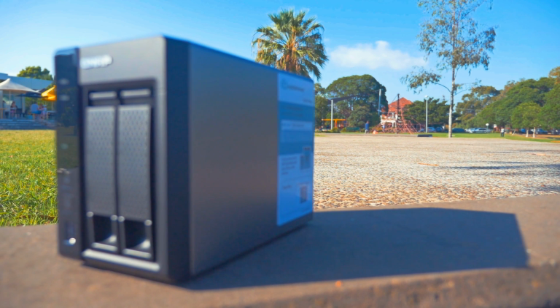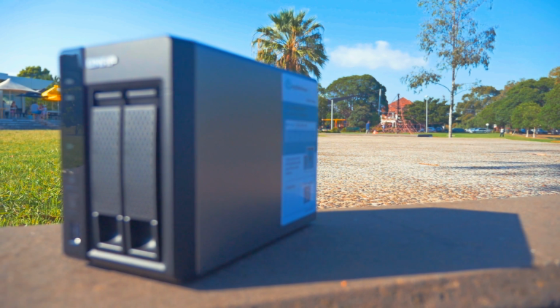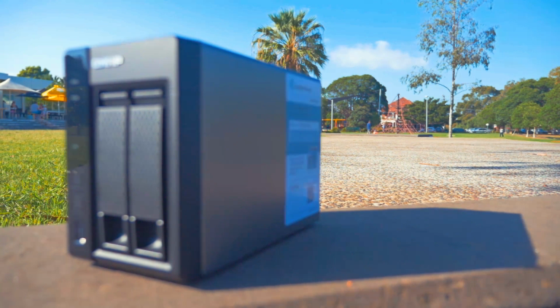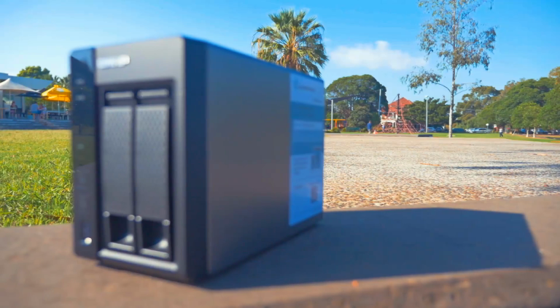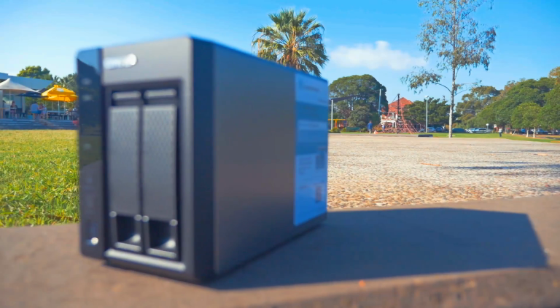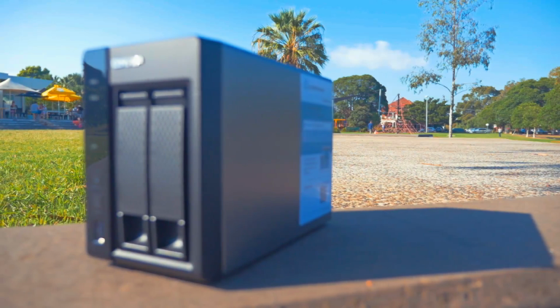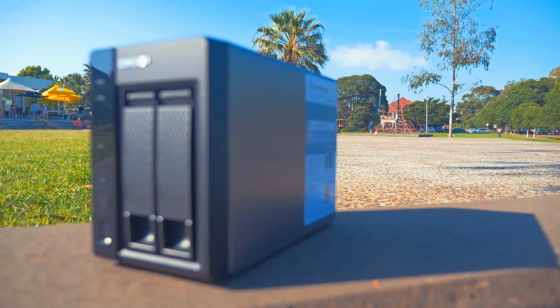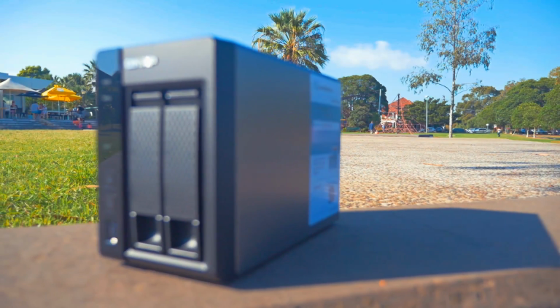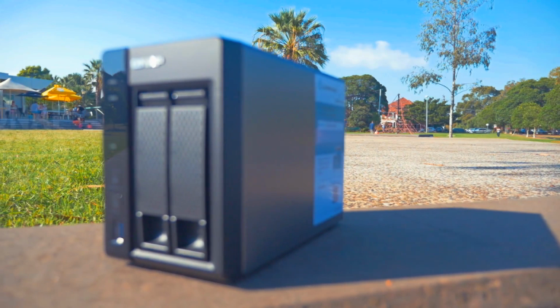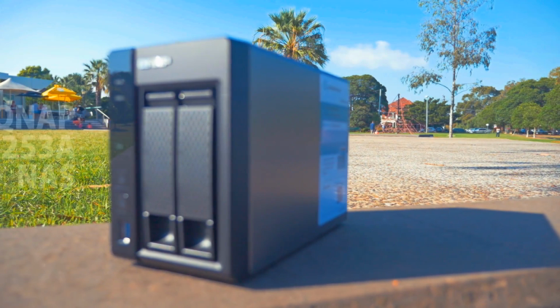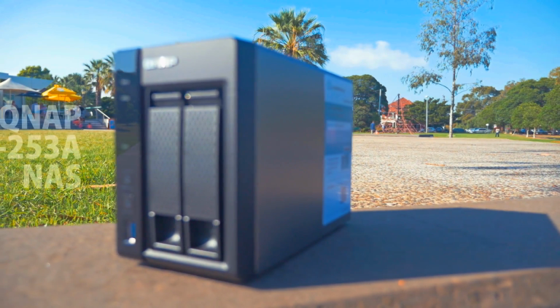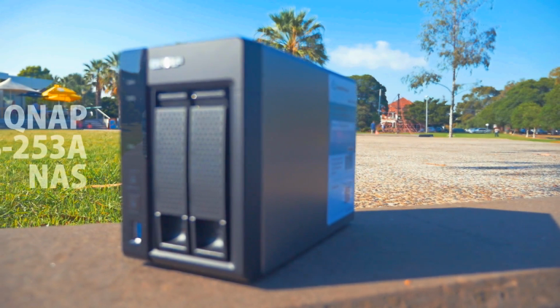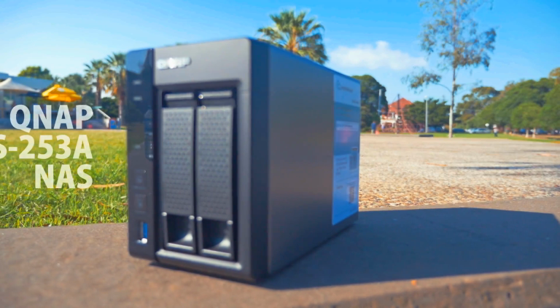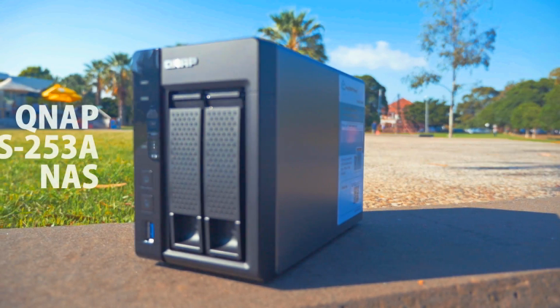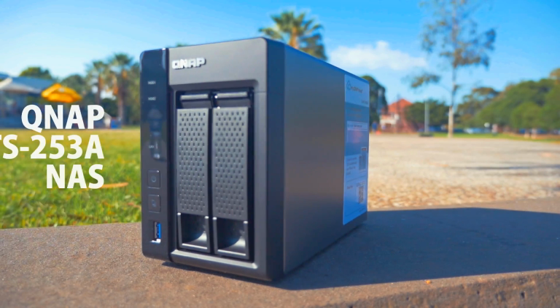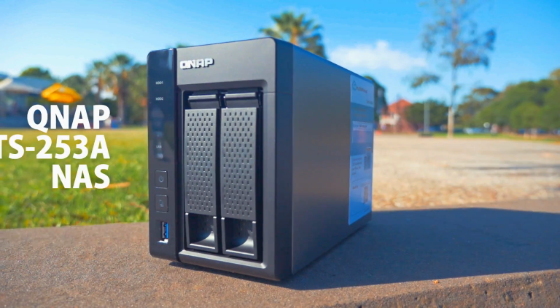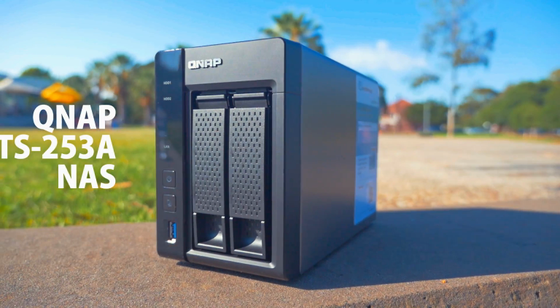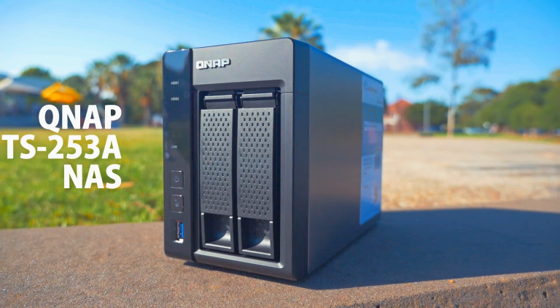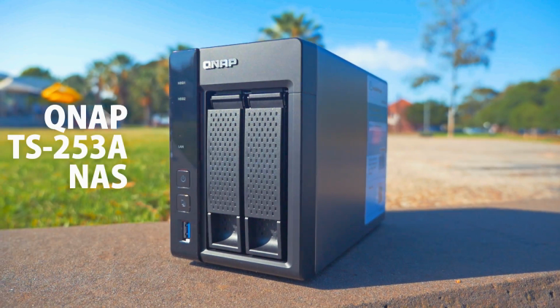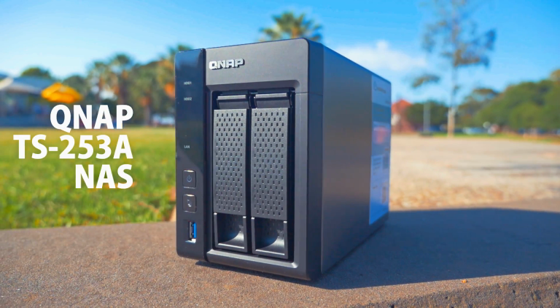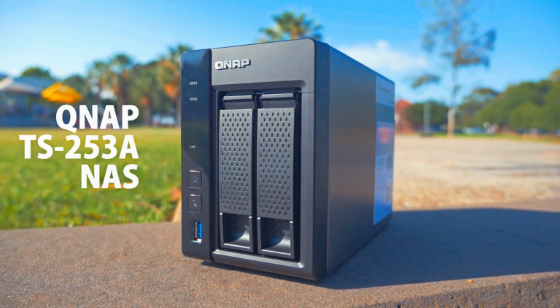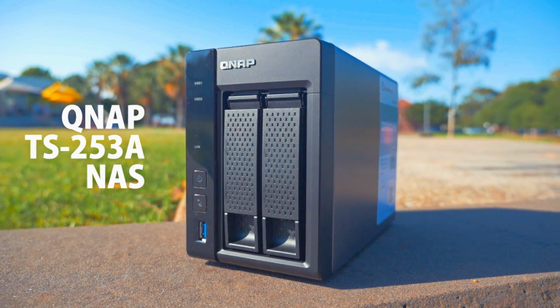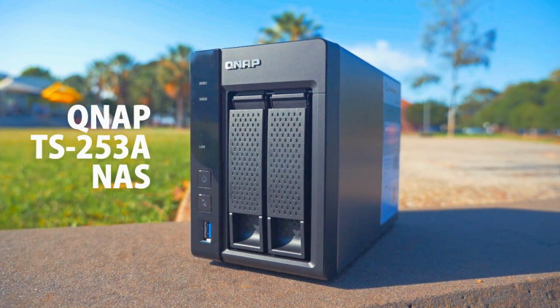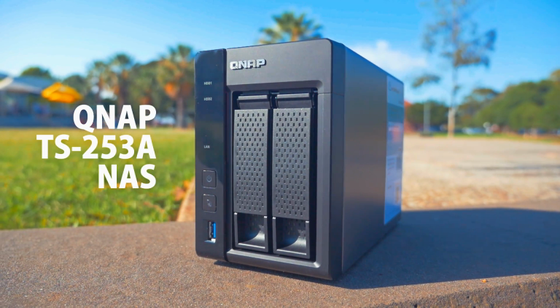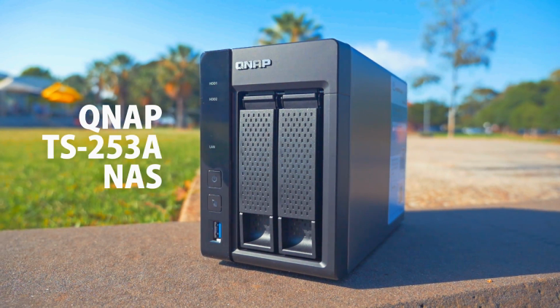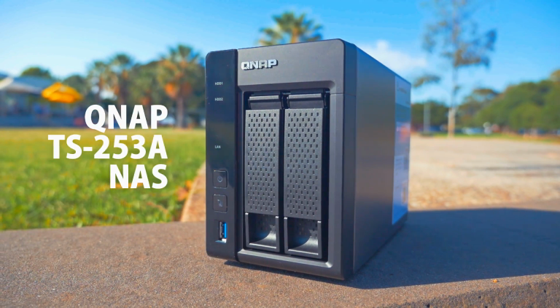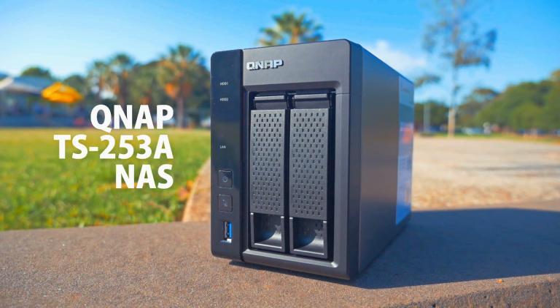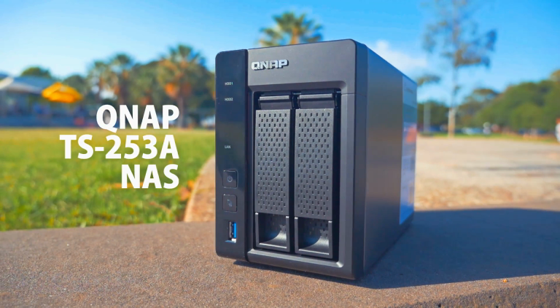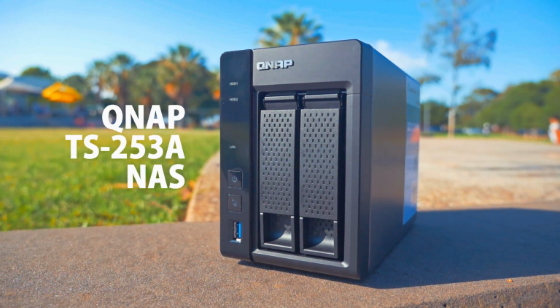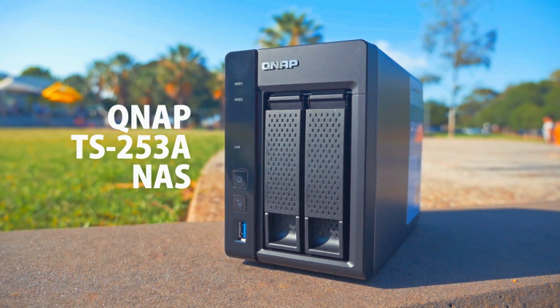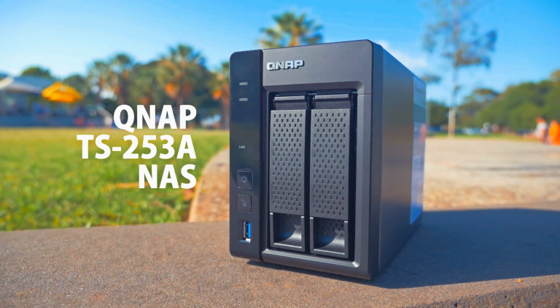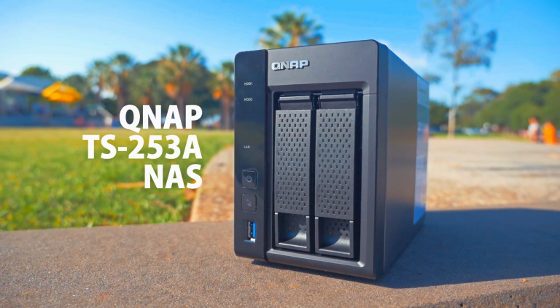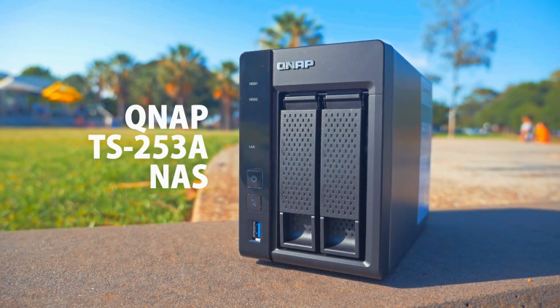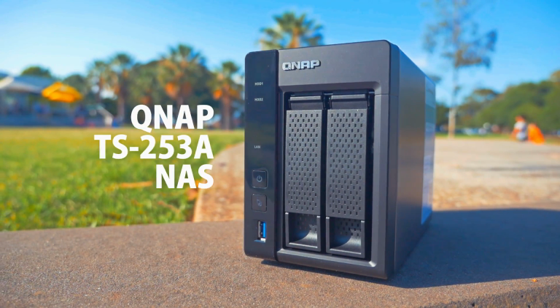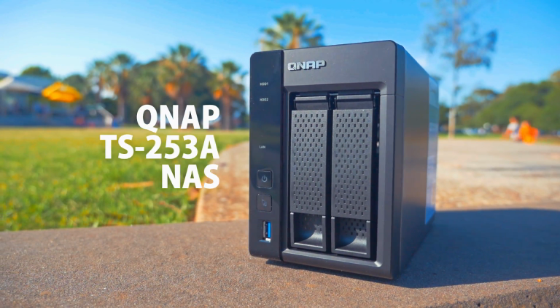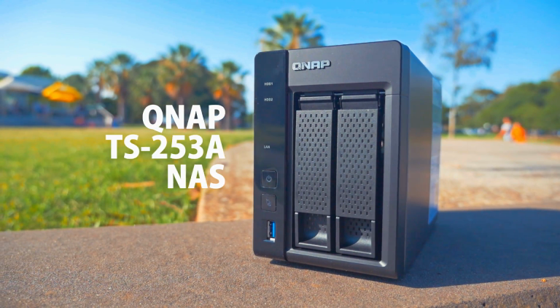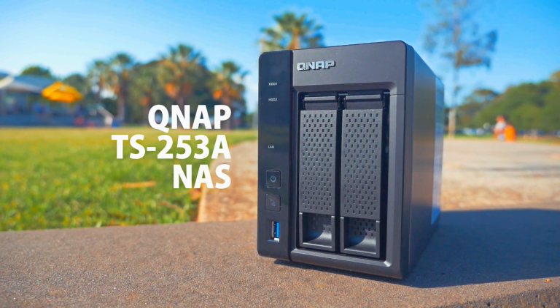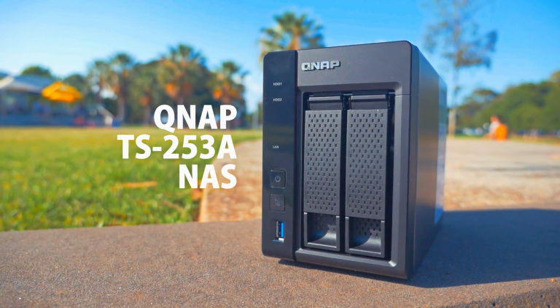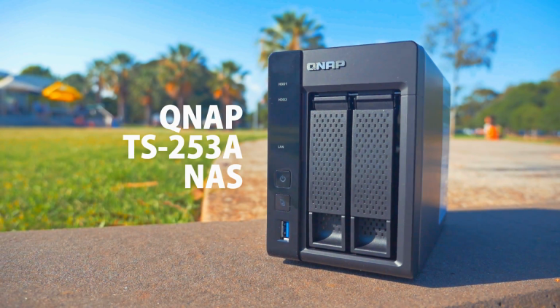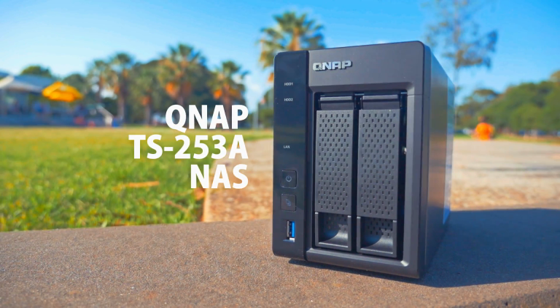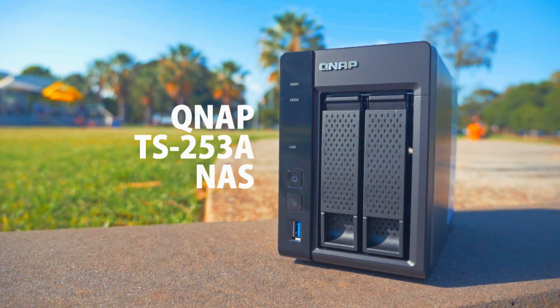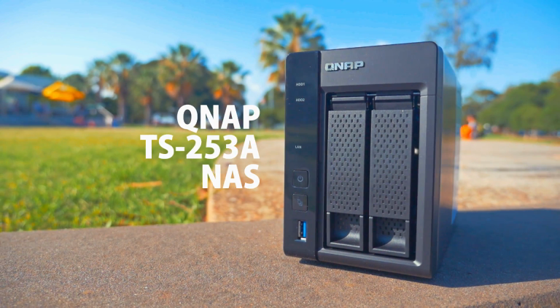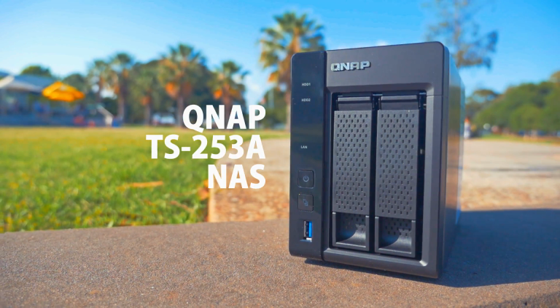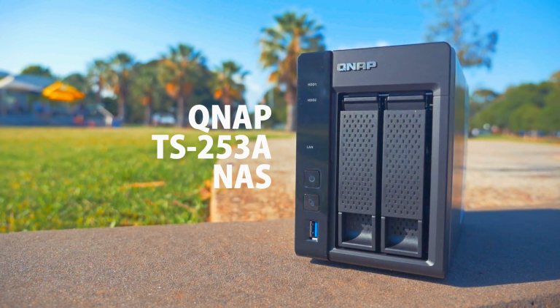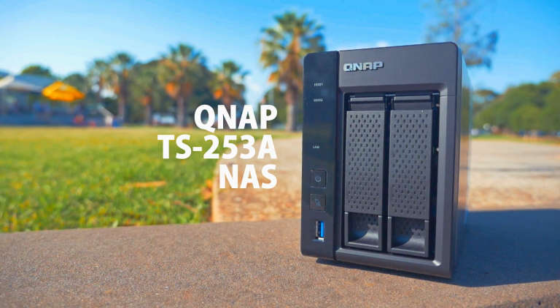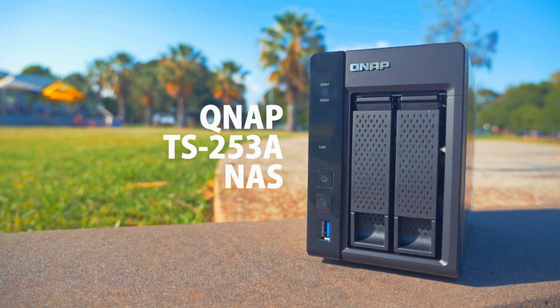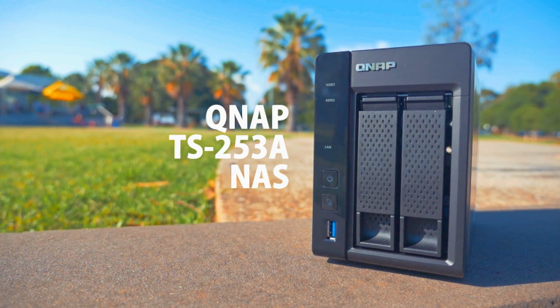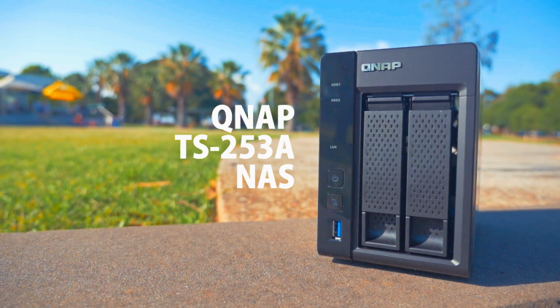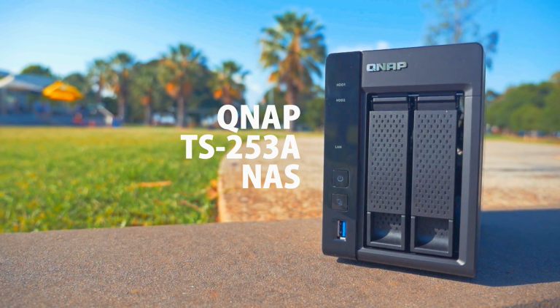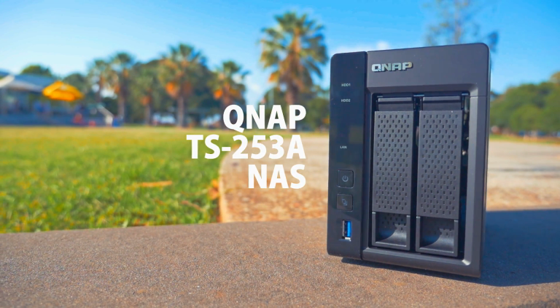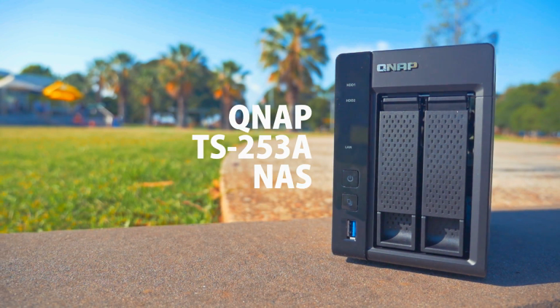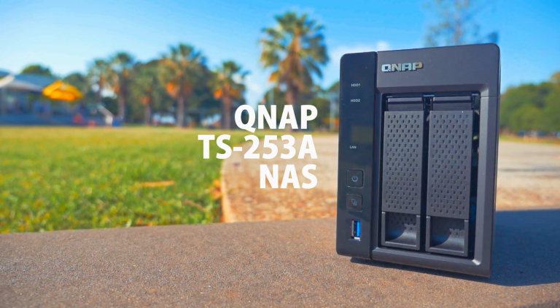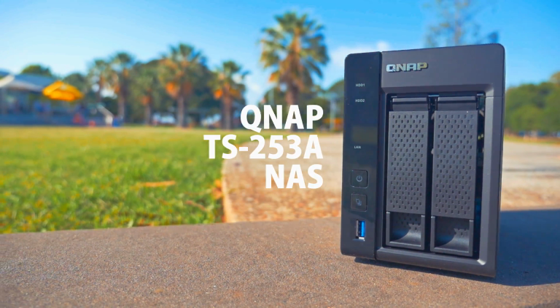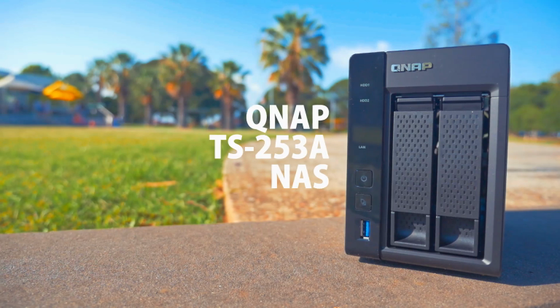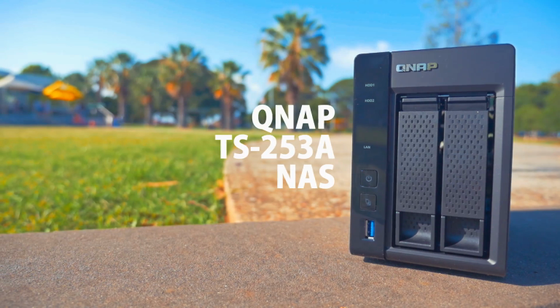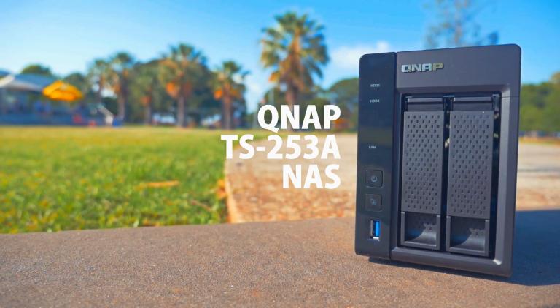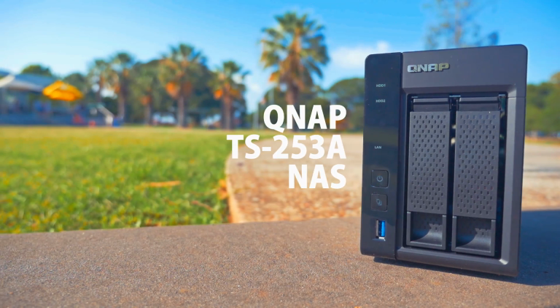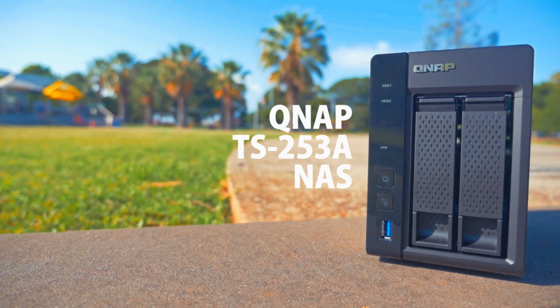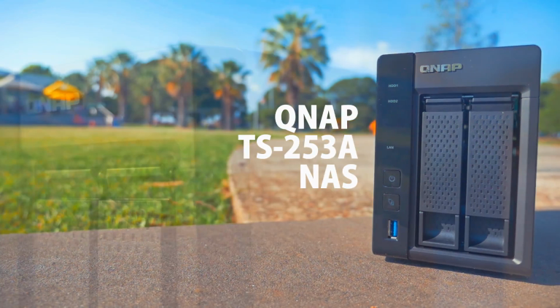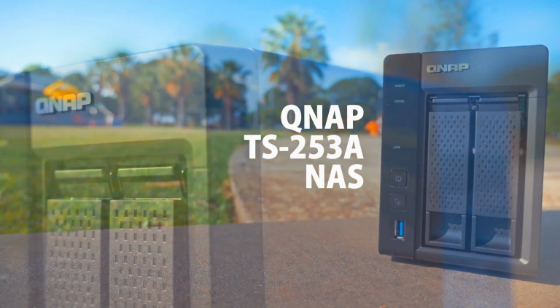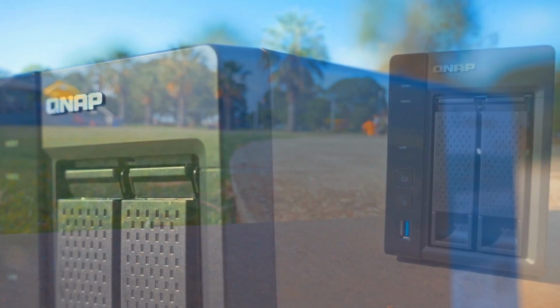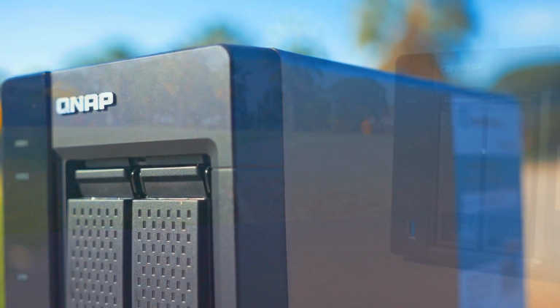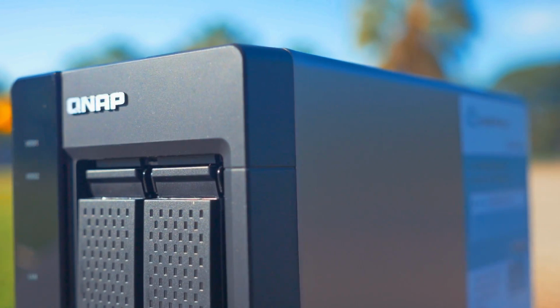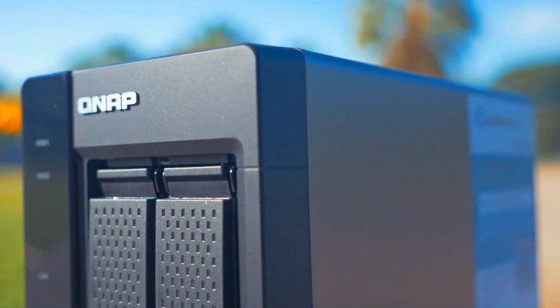What's up everyone, Toby here, and today we're having a quick look at the QNAP TS-253A, an award-winning NAS for best performance from PCMarket.